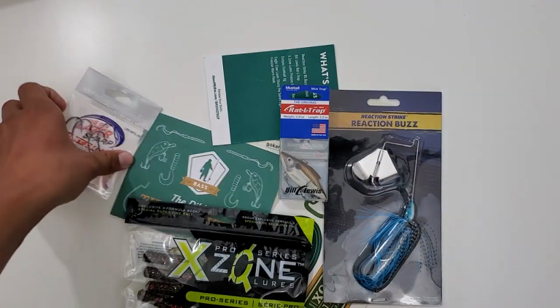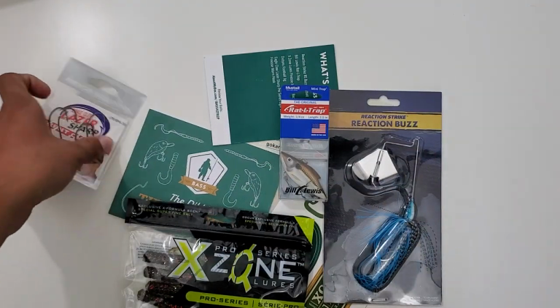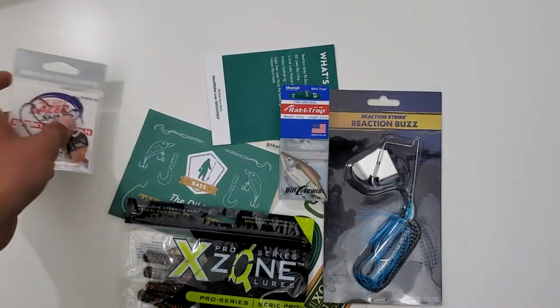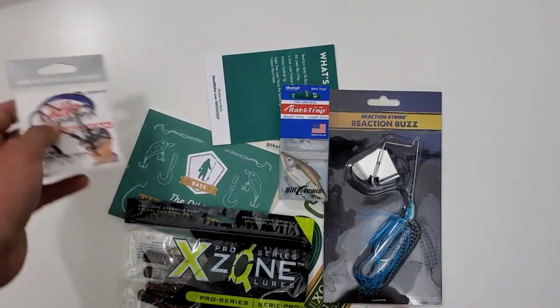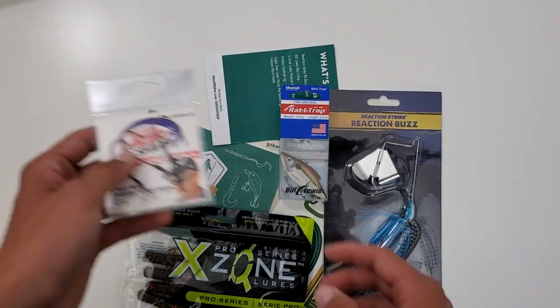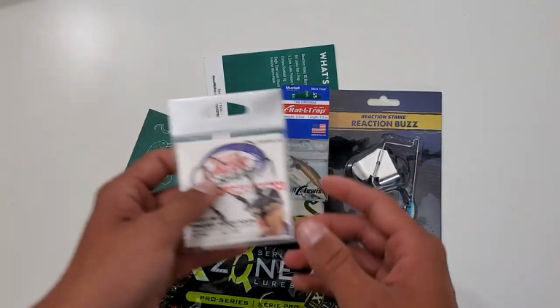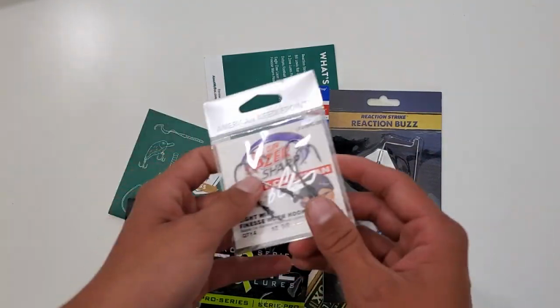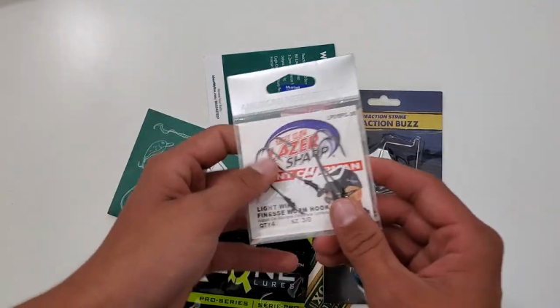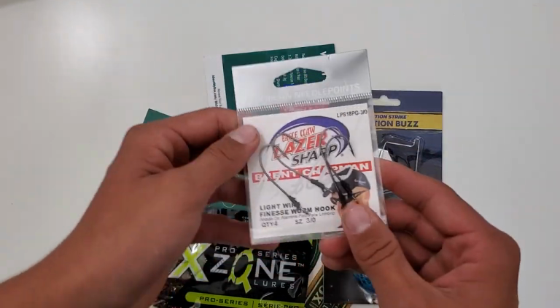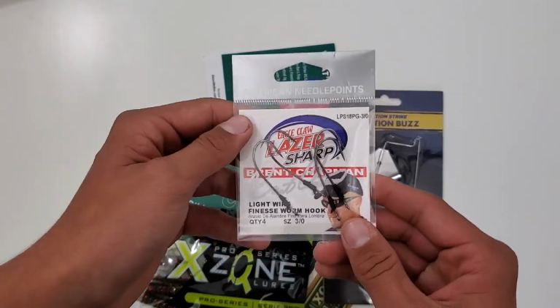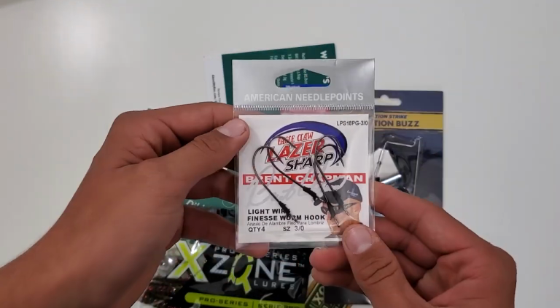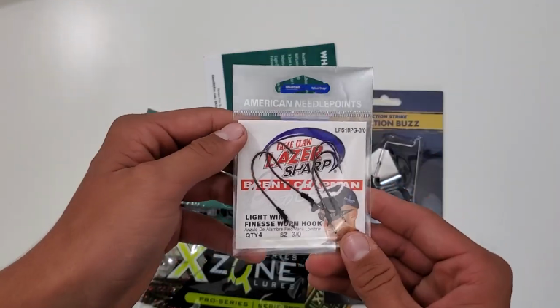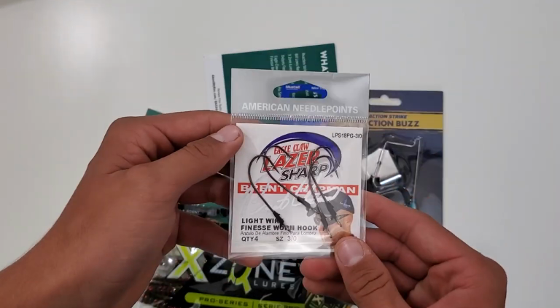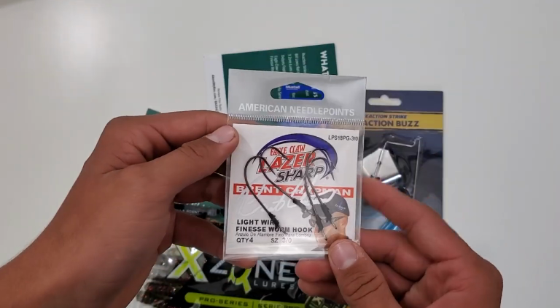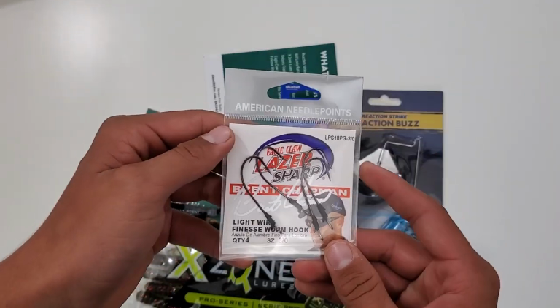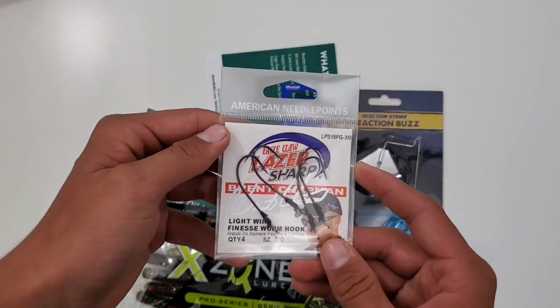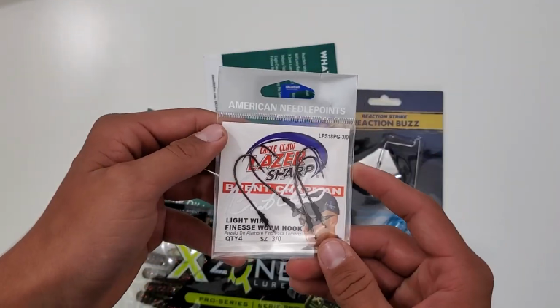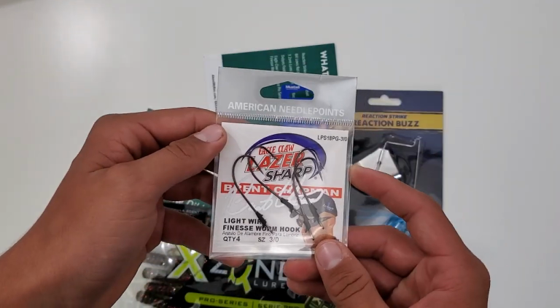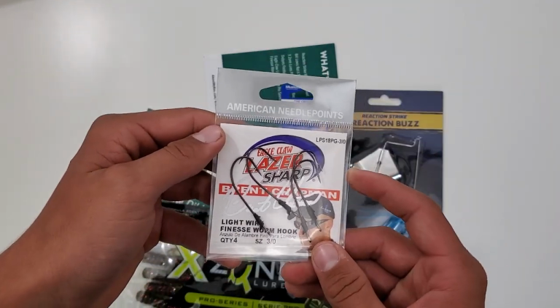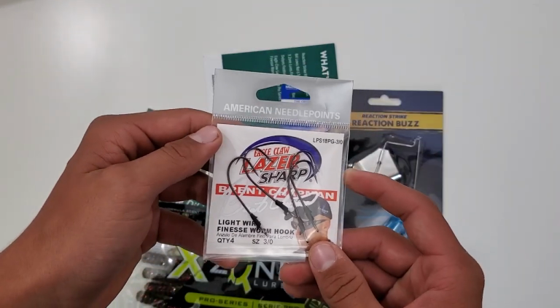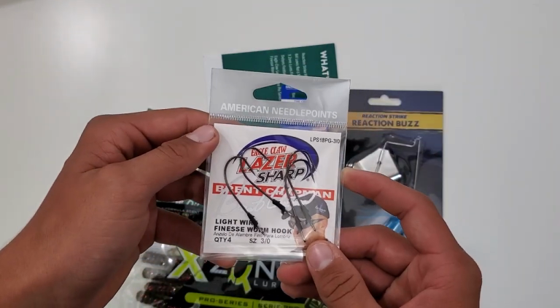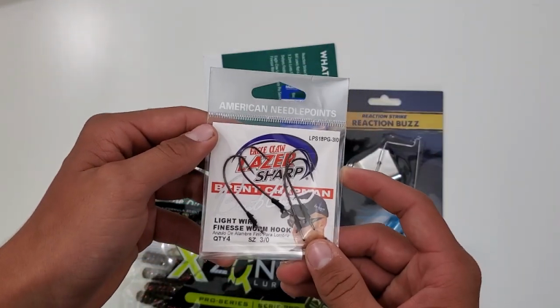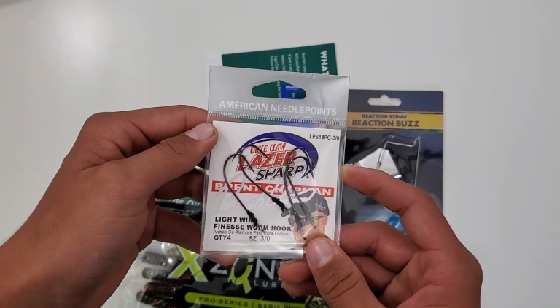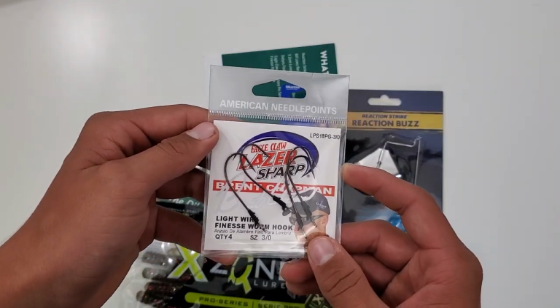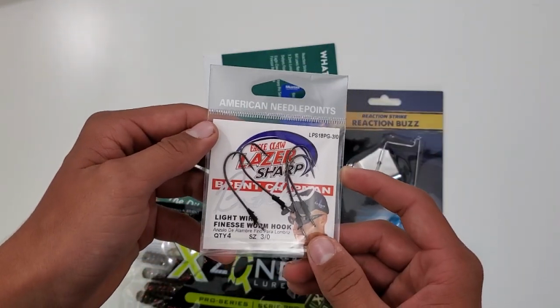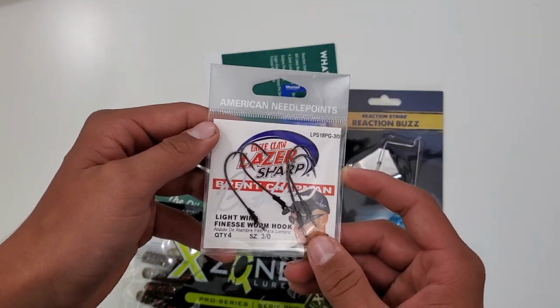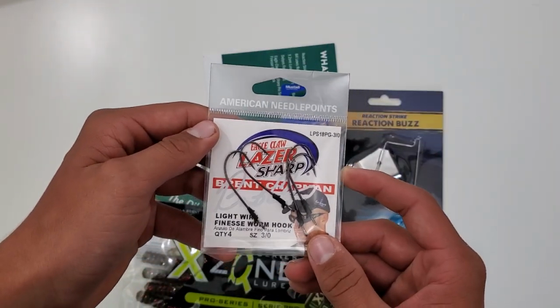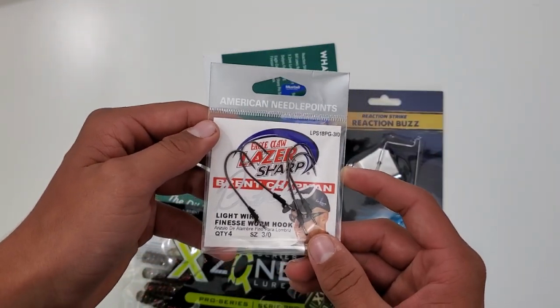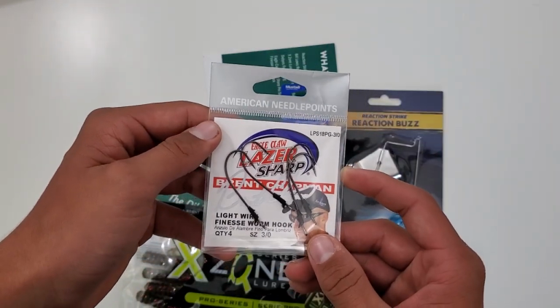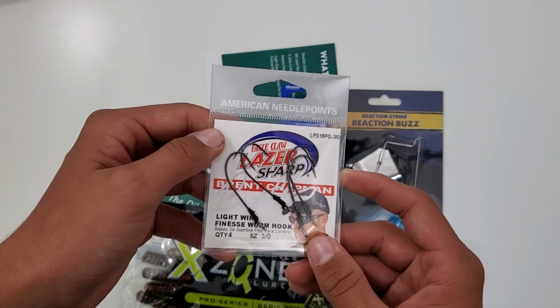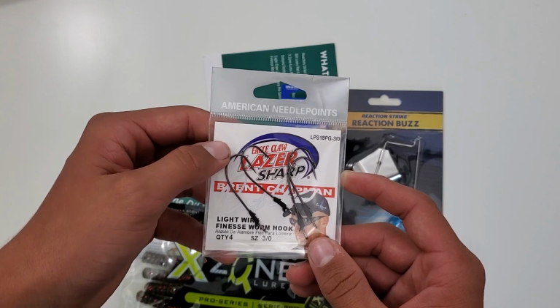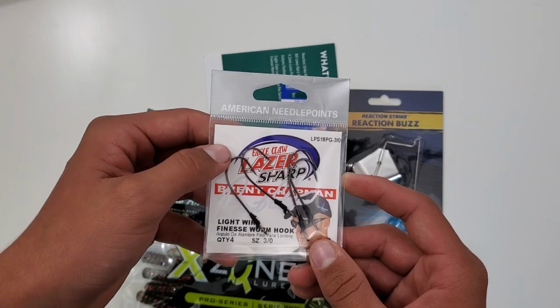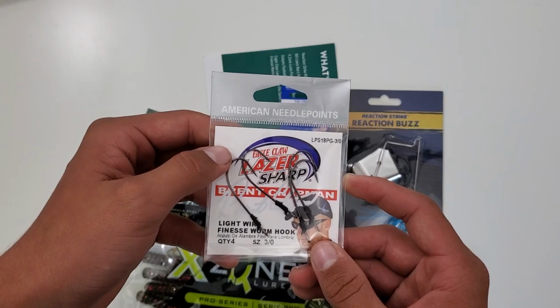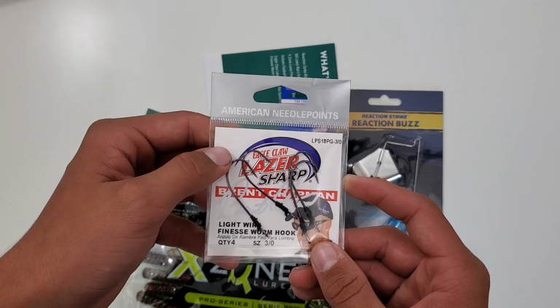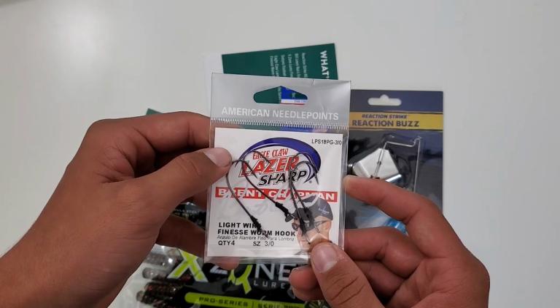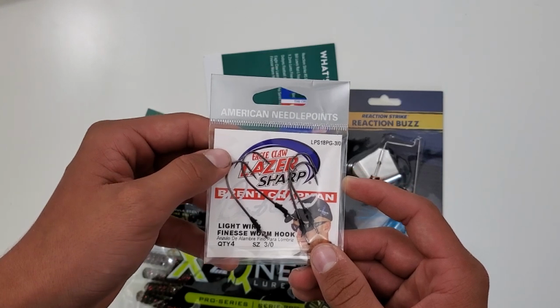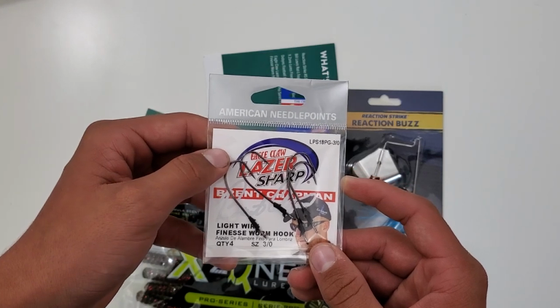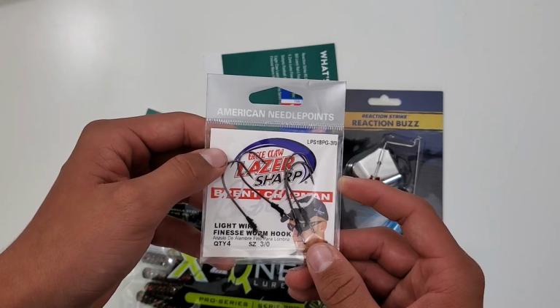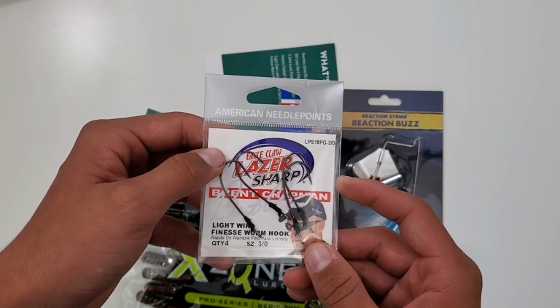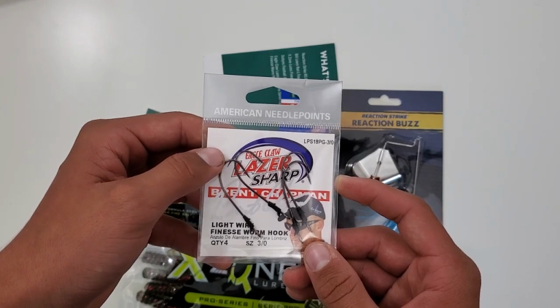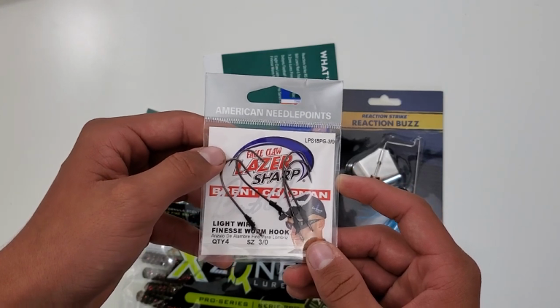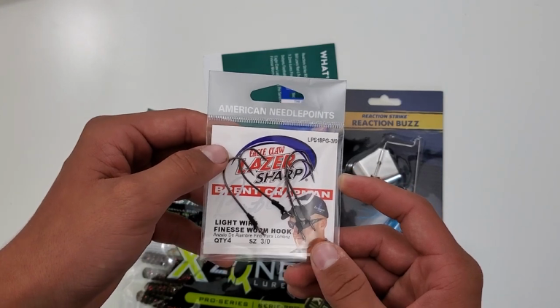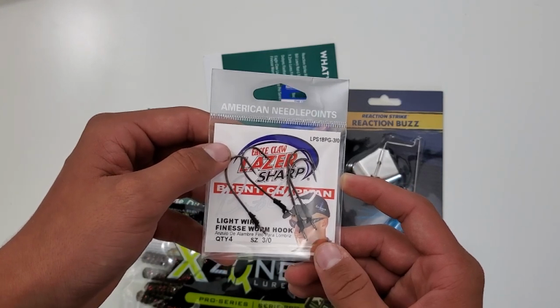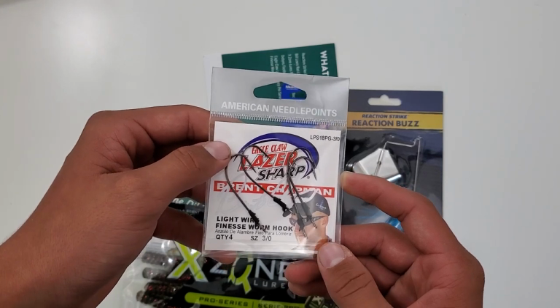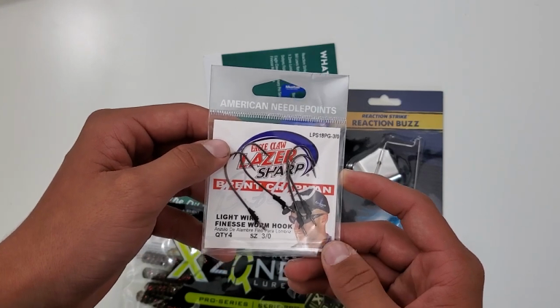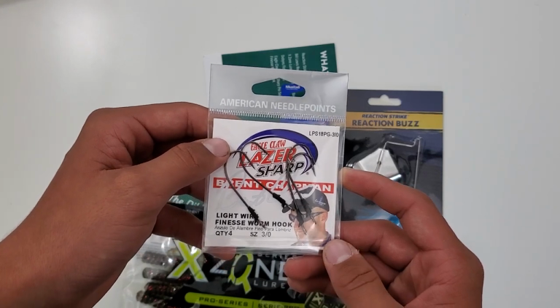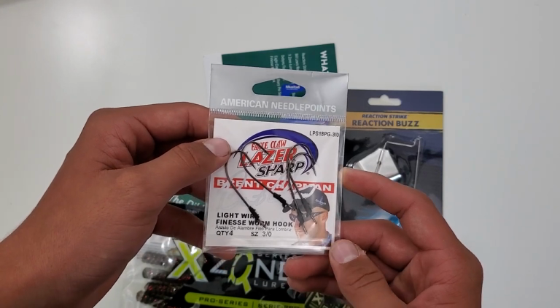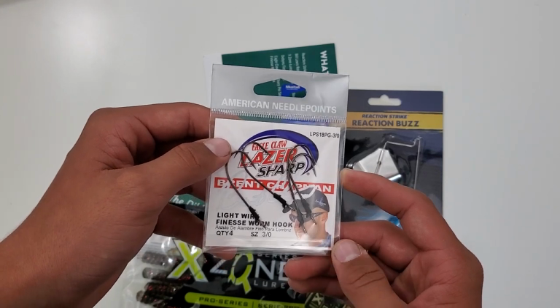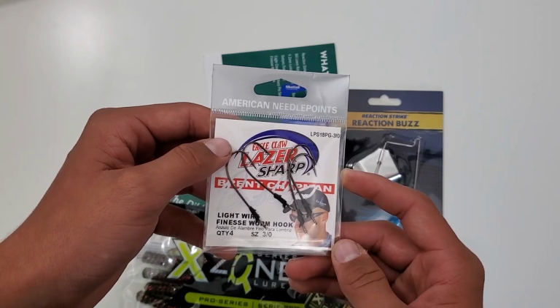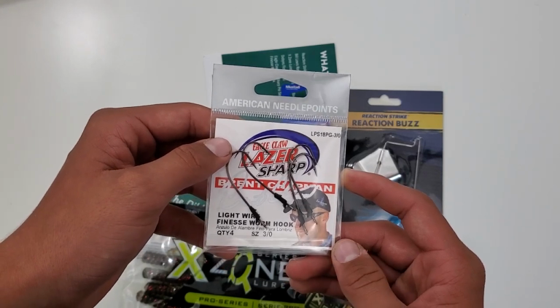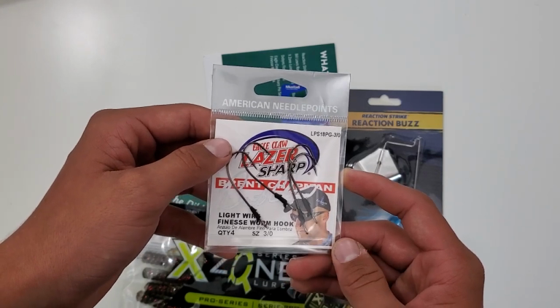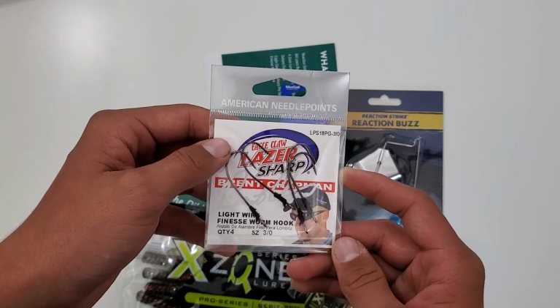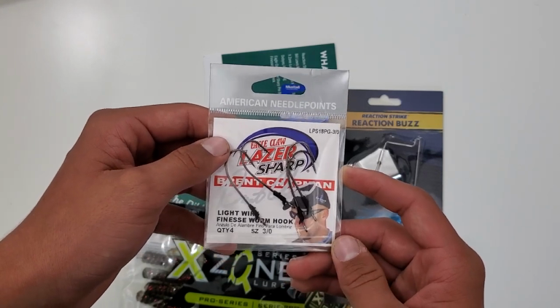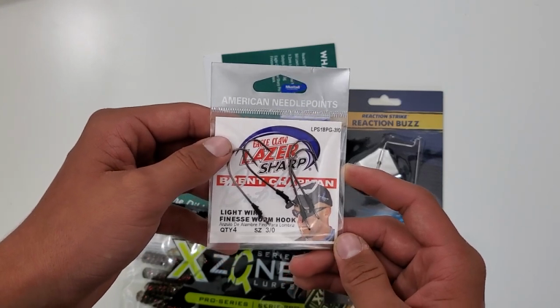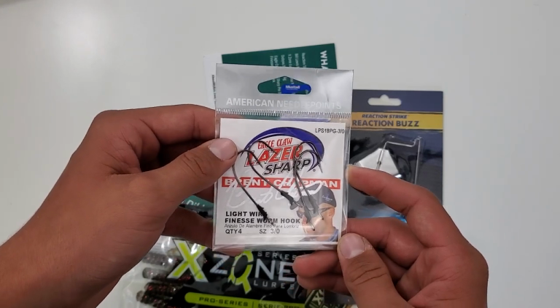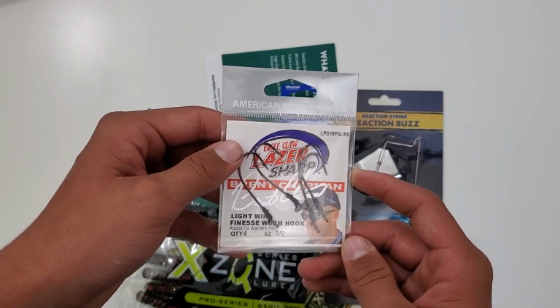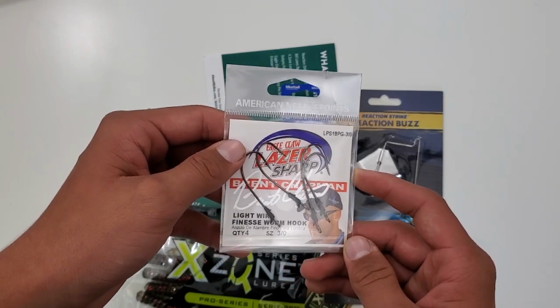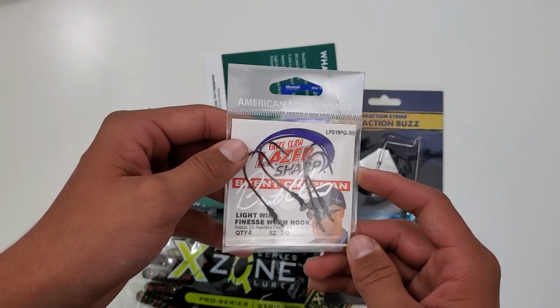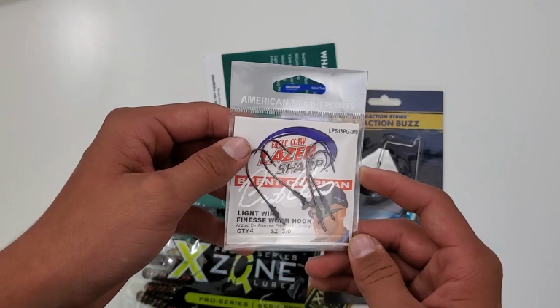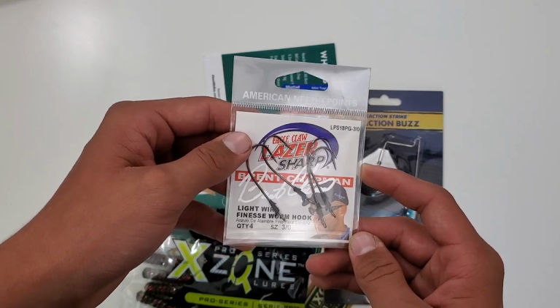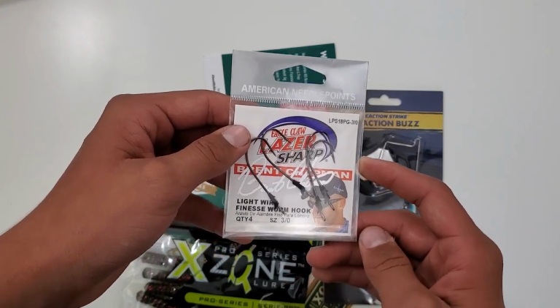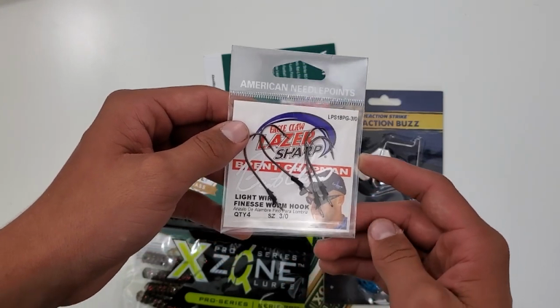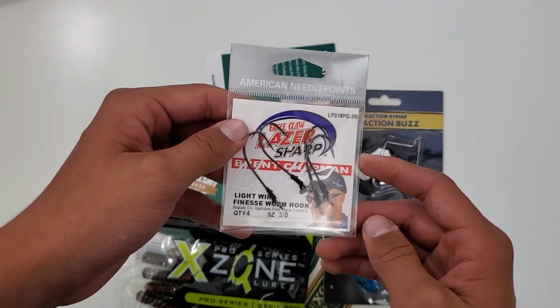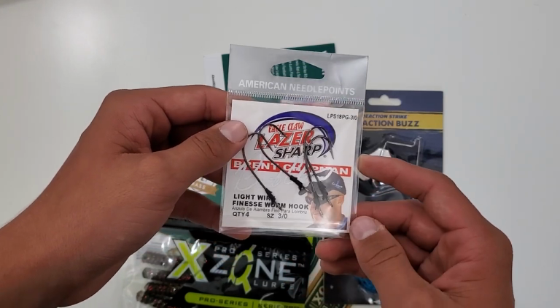And we got these Eagle Claw Laser Sharp hooks — light wire finesse worm hooks. It's a 4 pack.